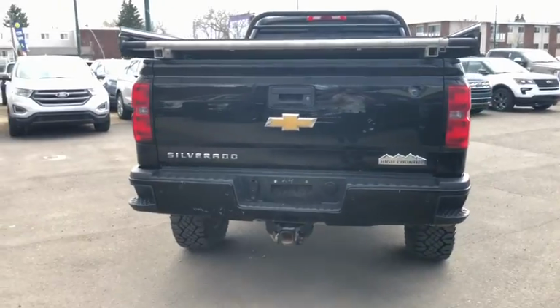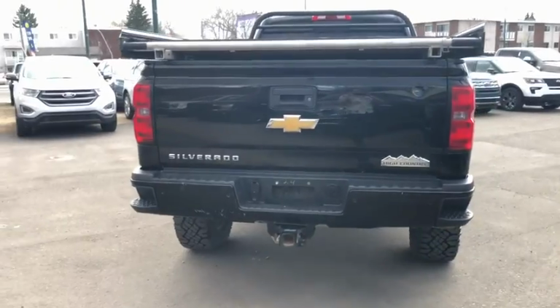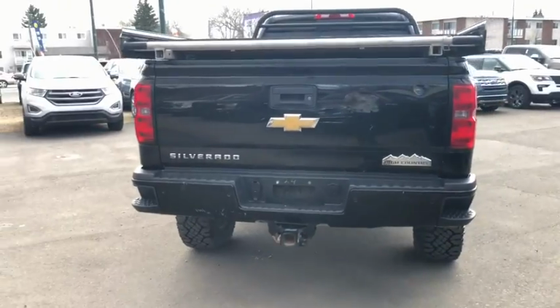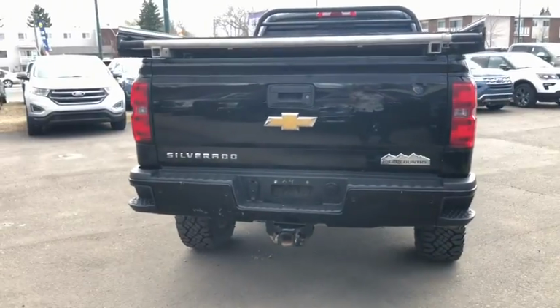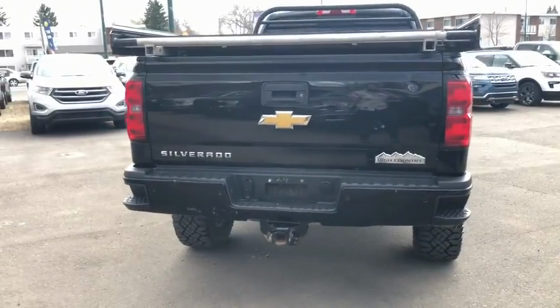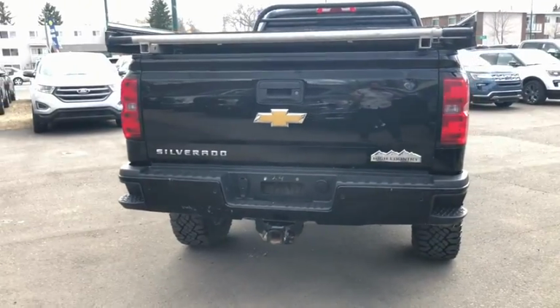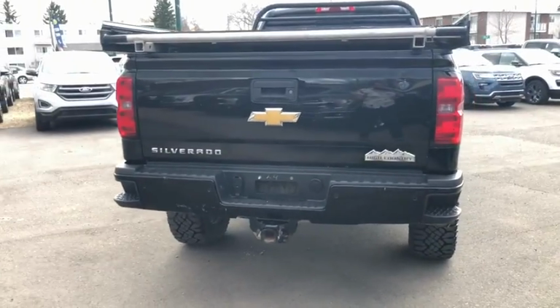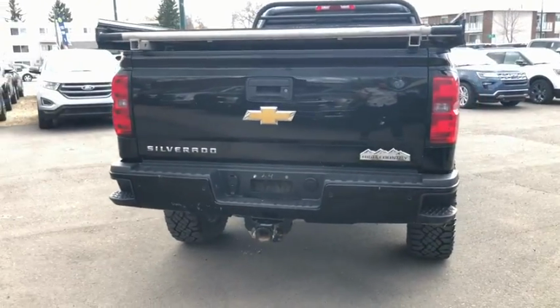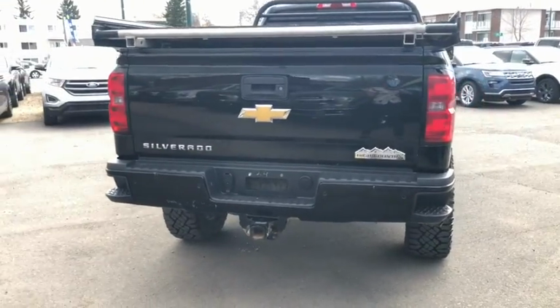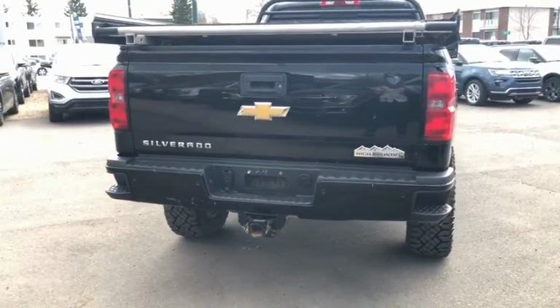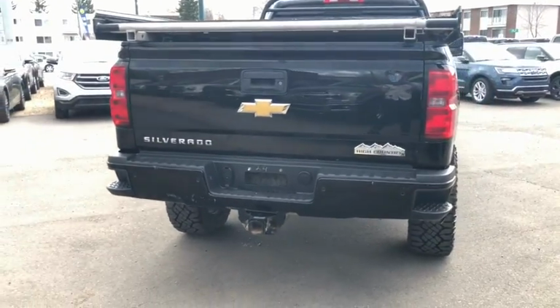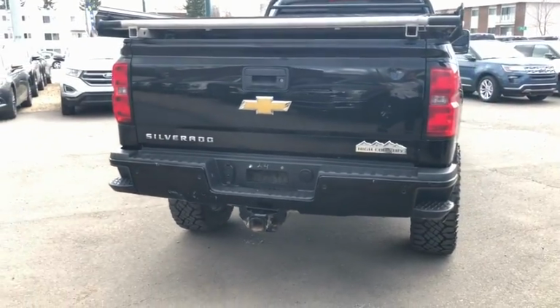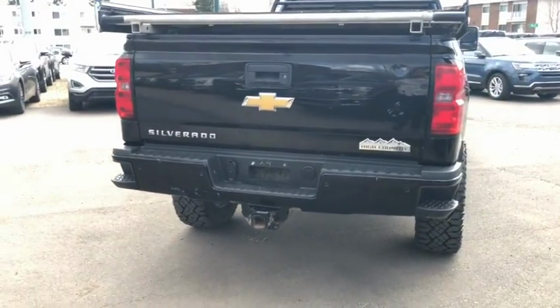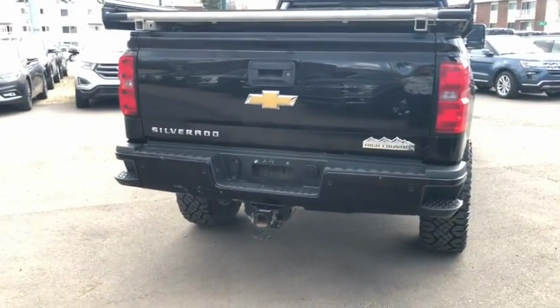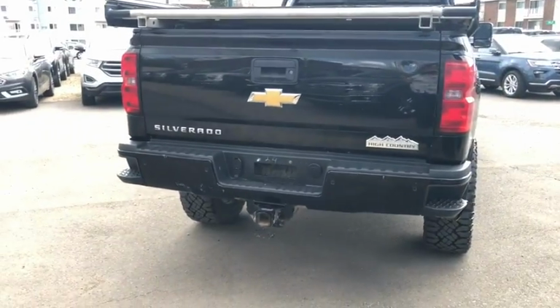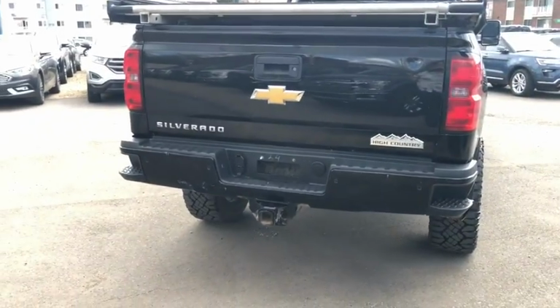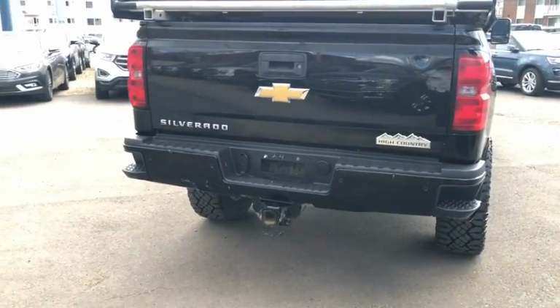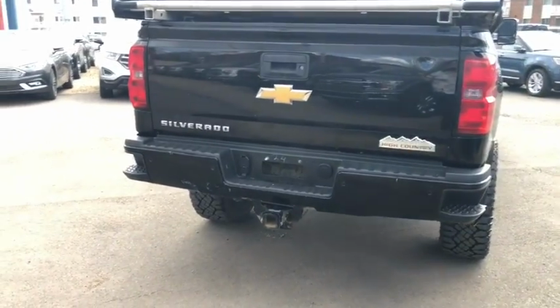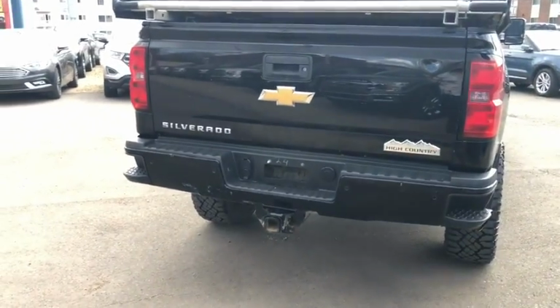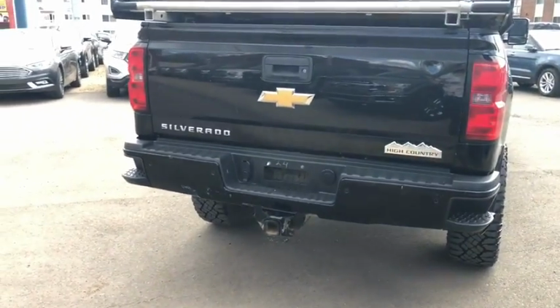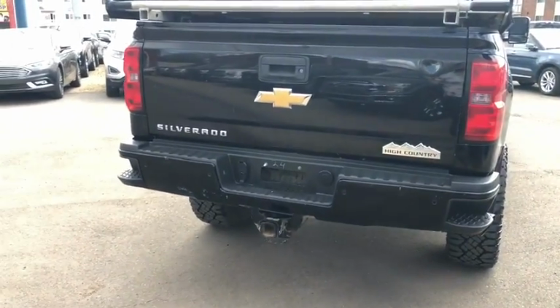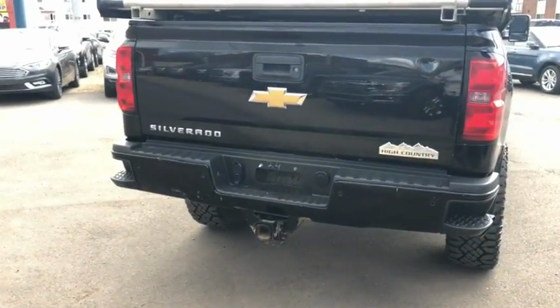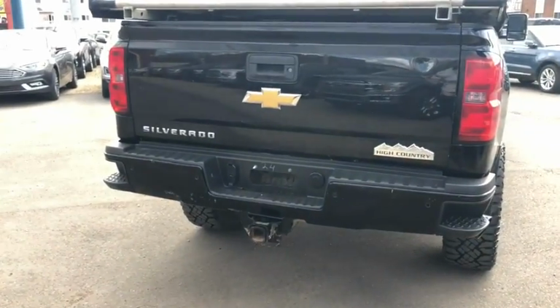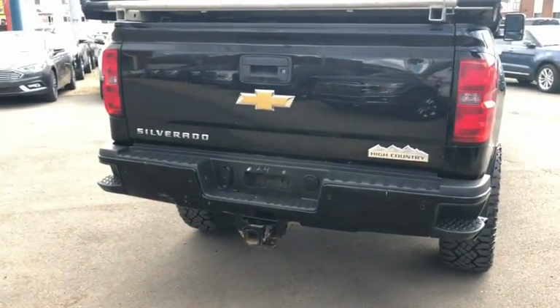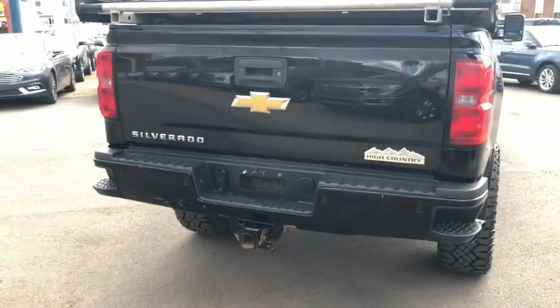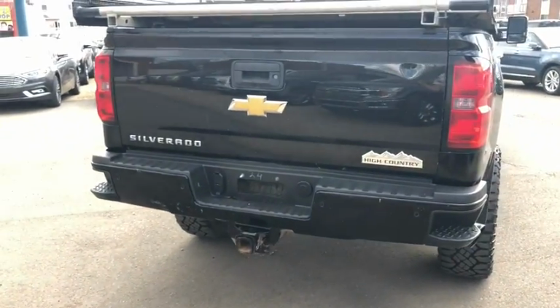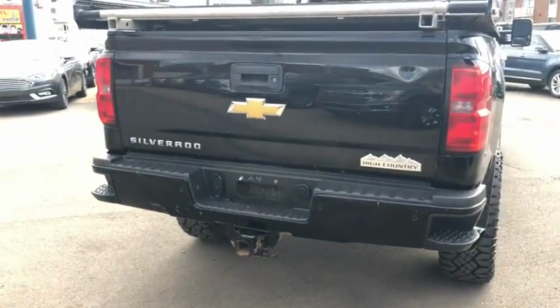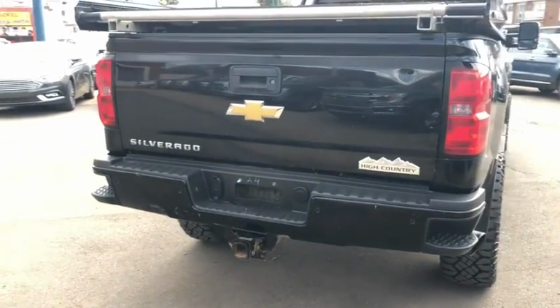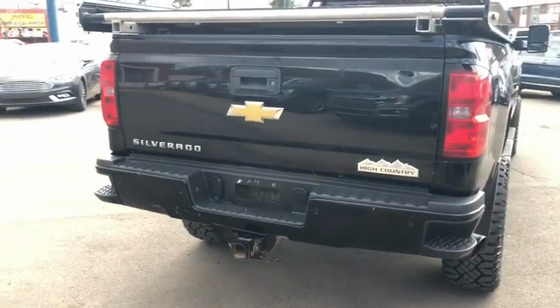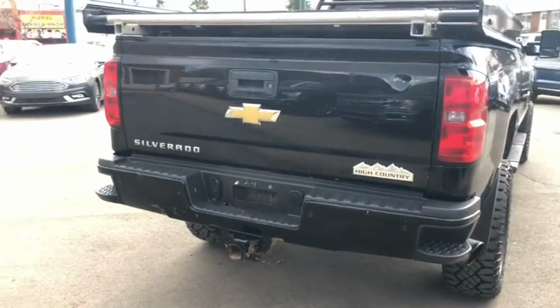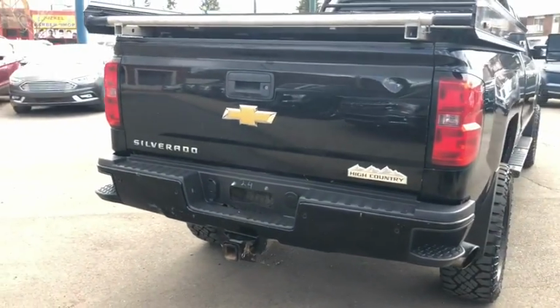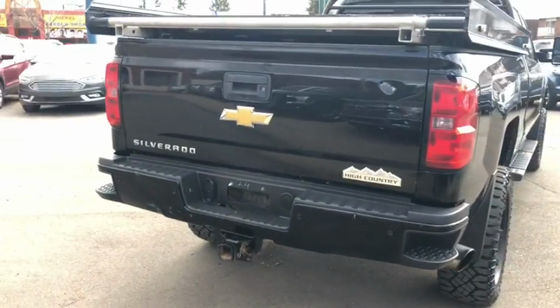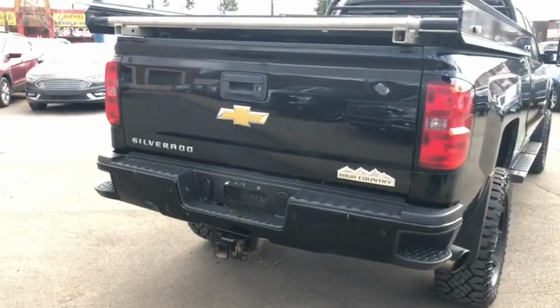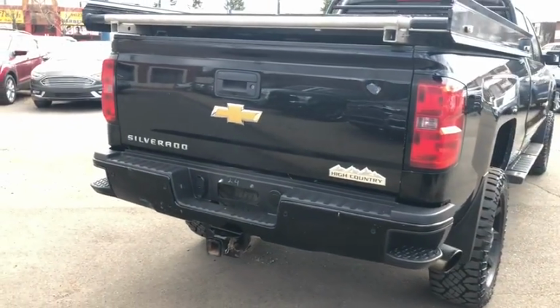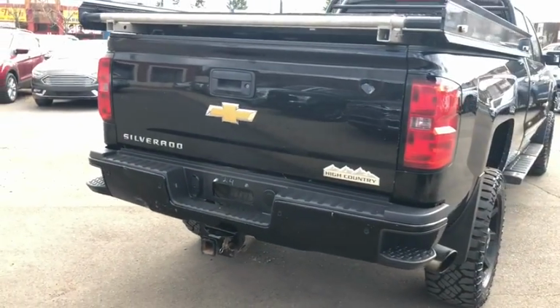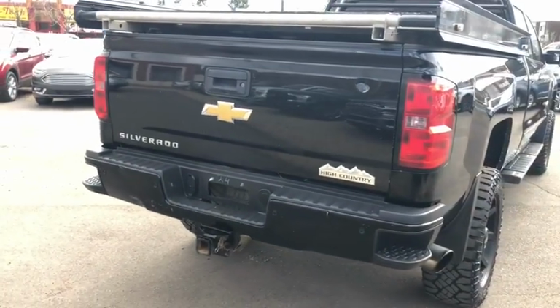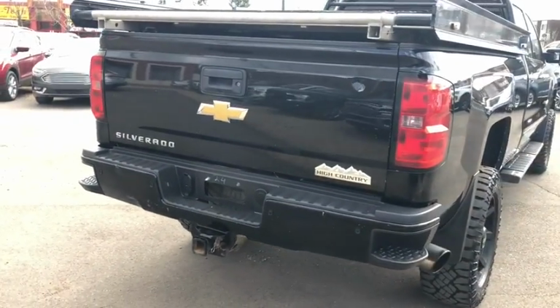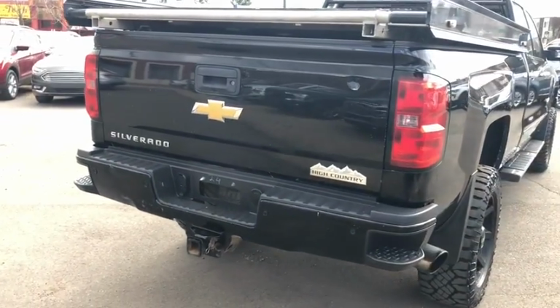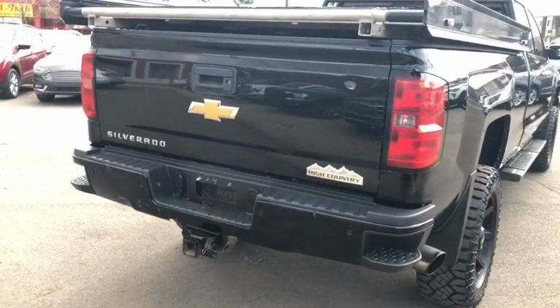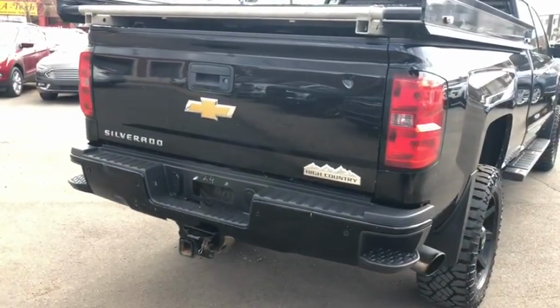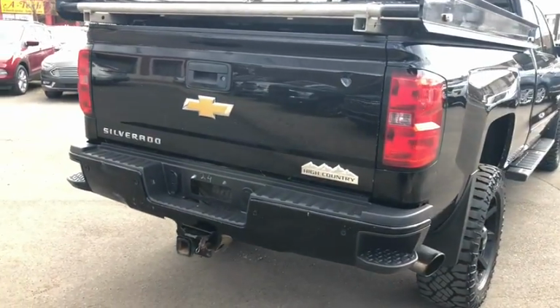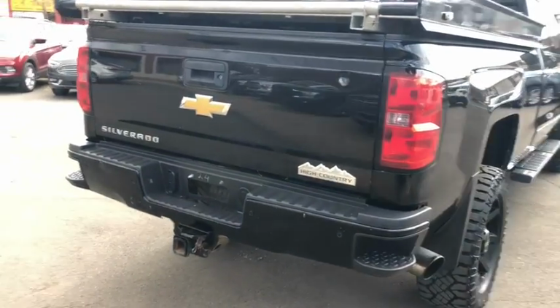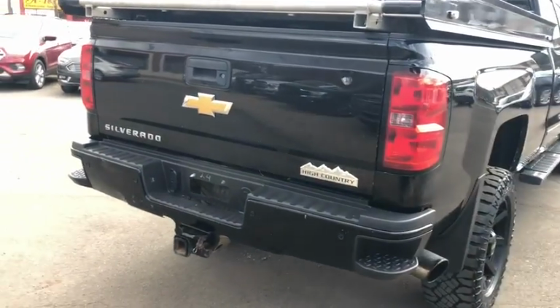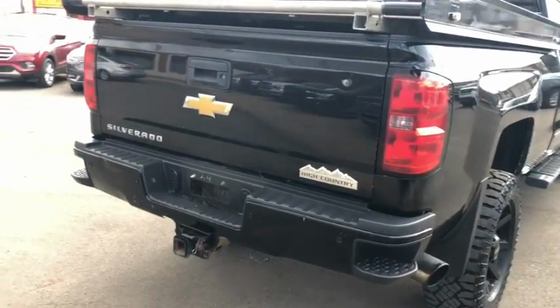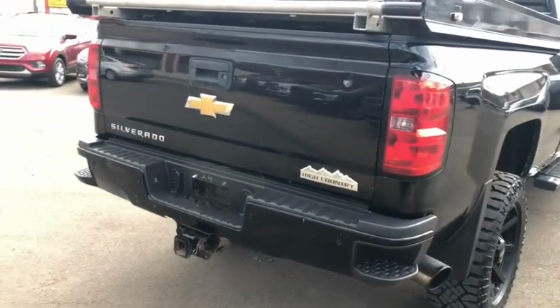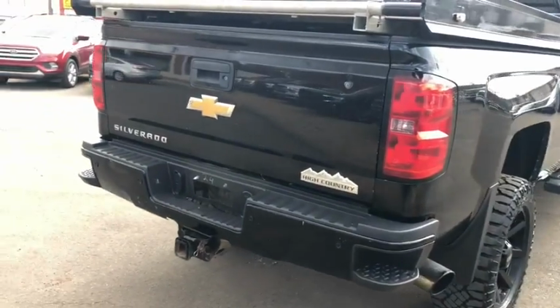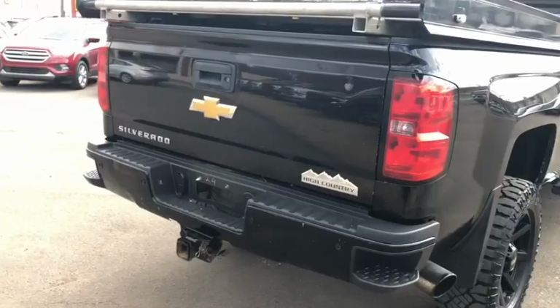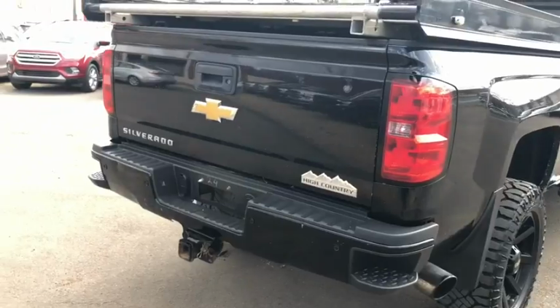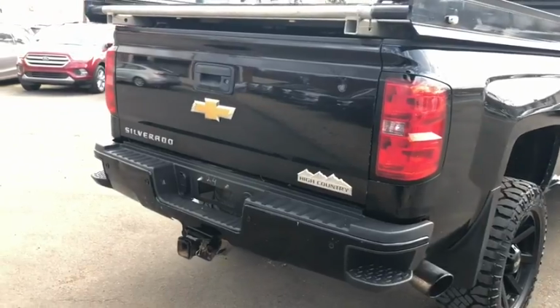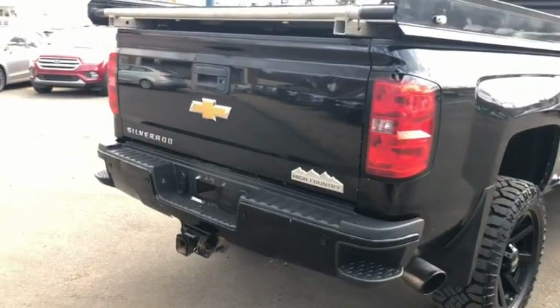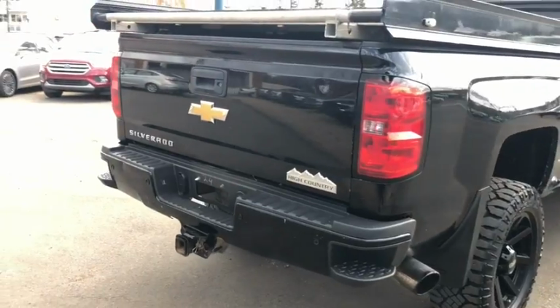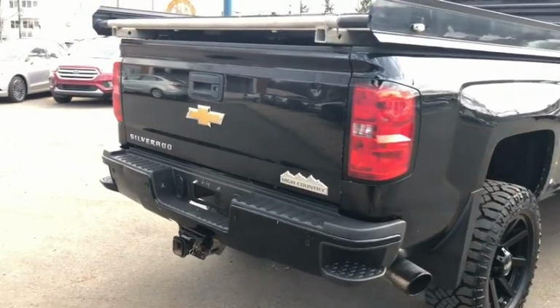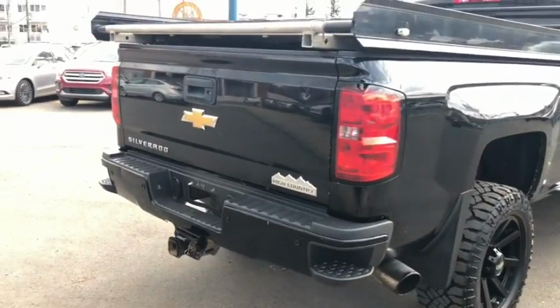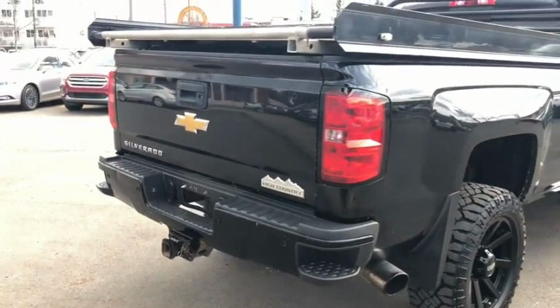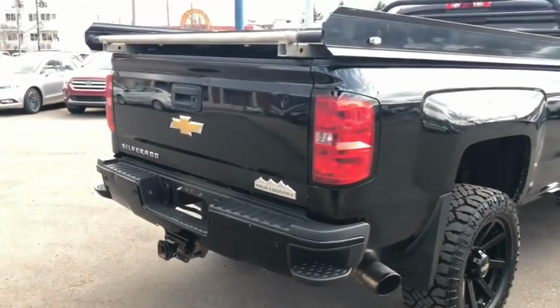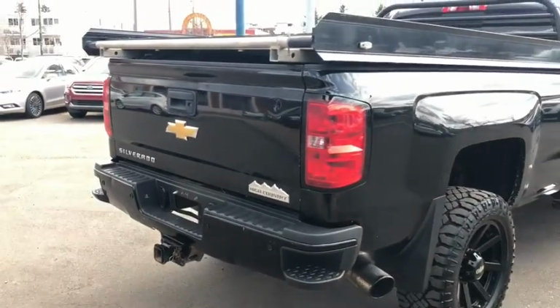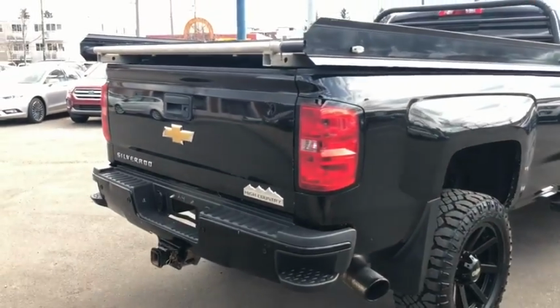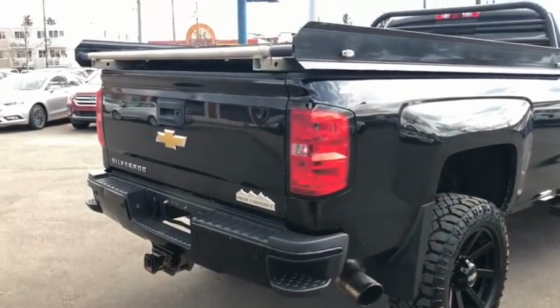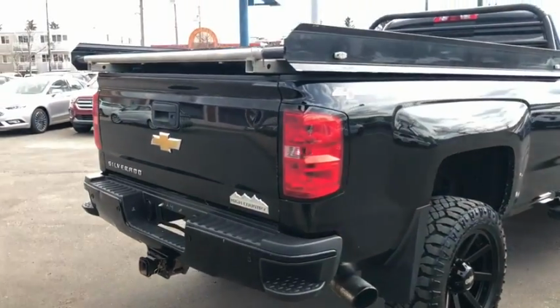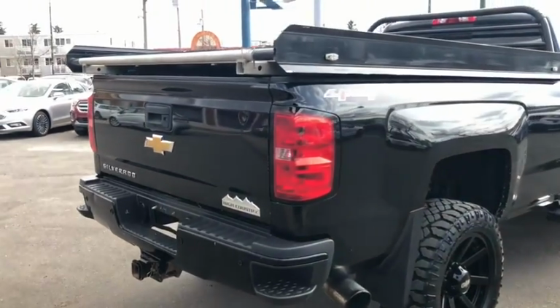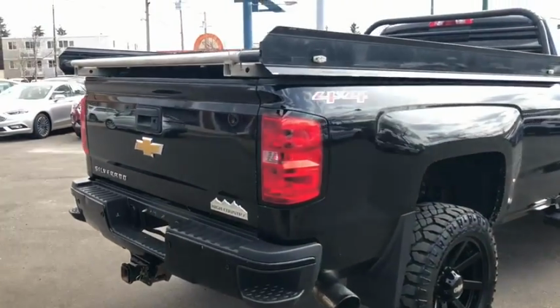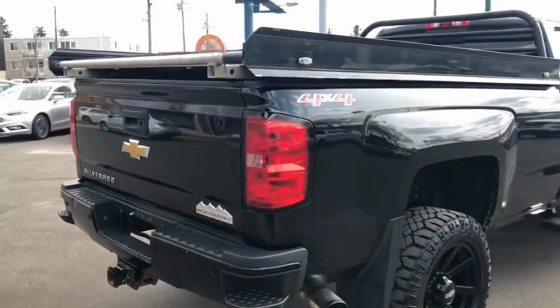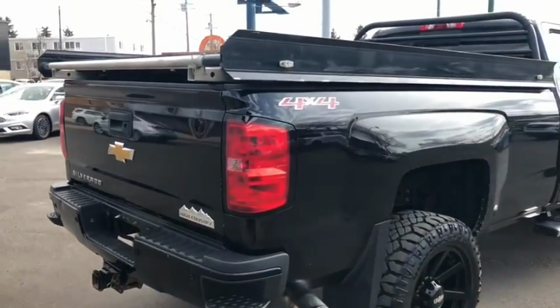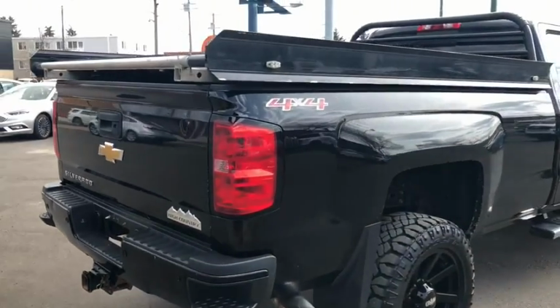On the back end you have your reverse sensor, reverse camera, and you also have a trailer tow package on here as well.